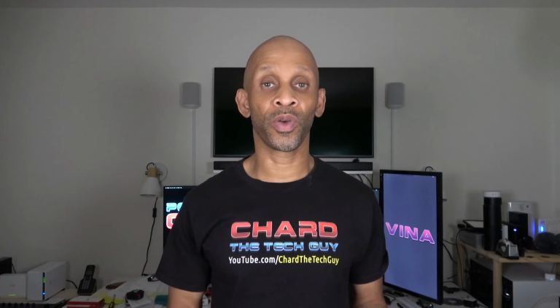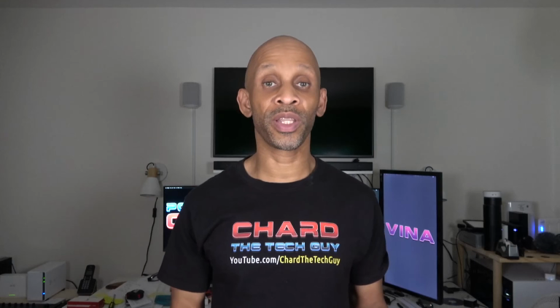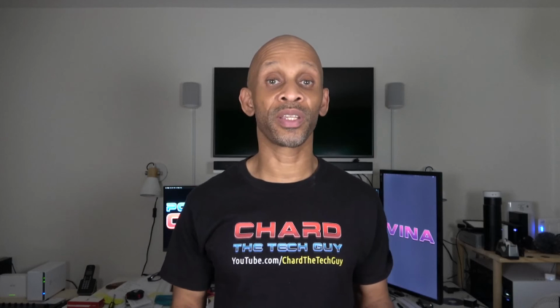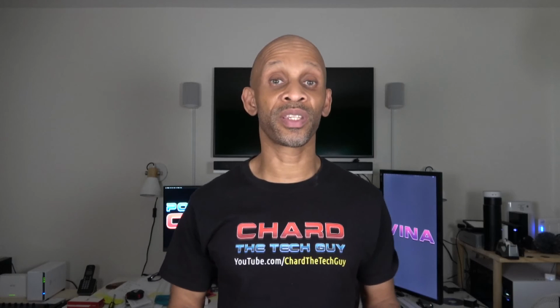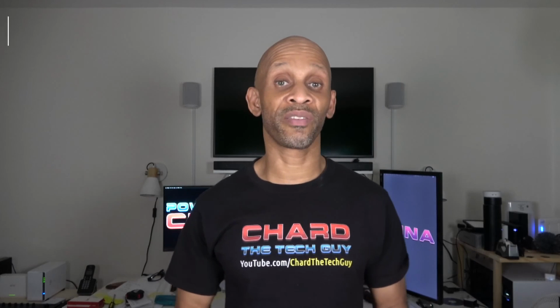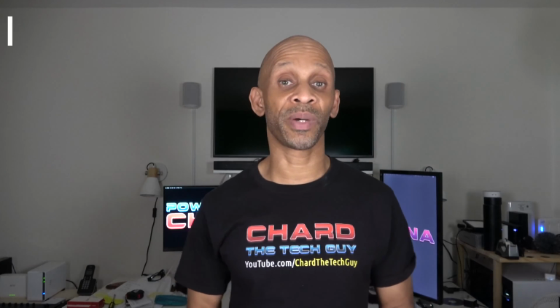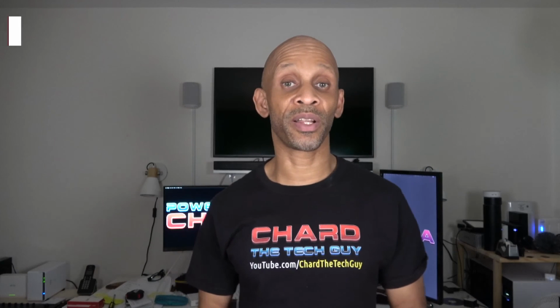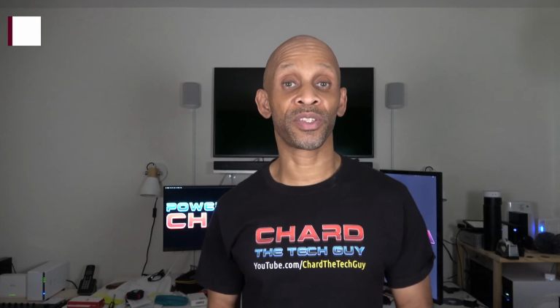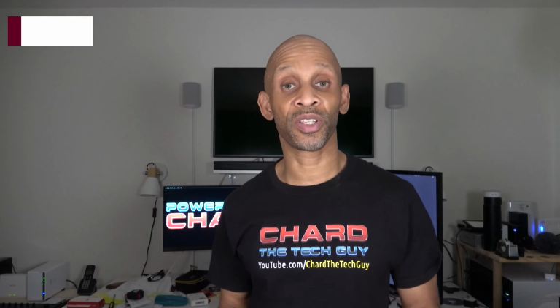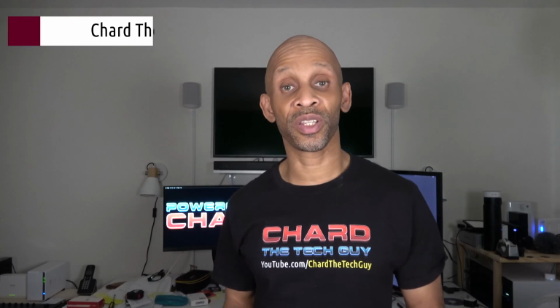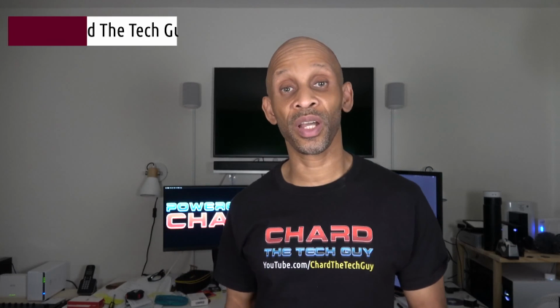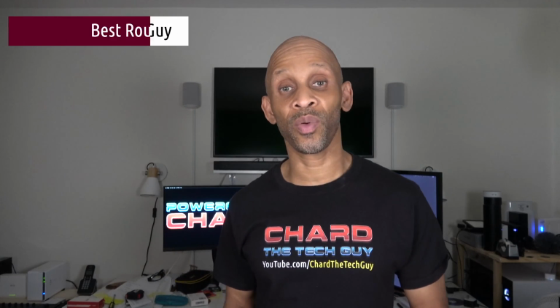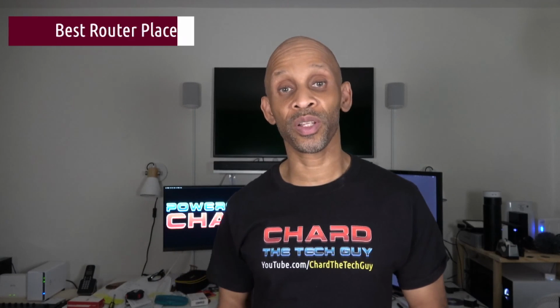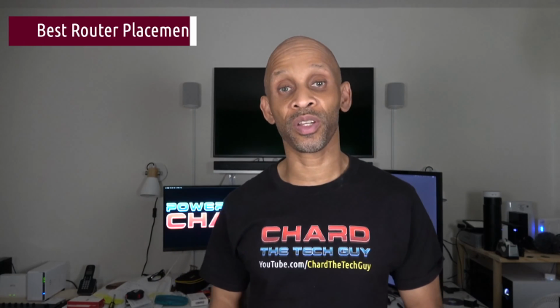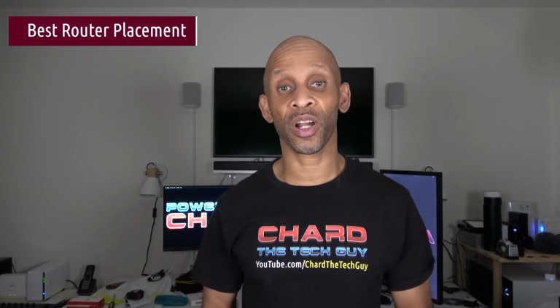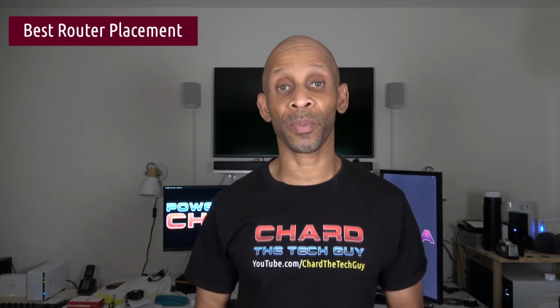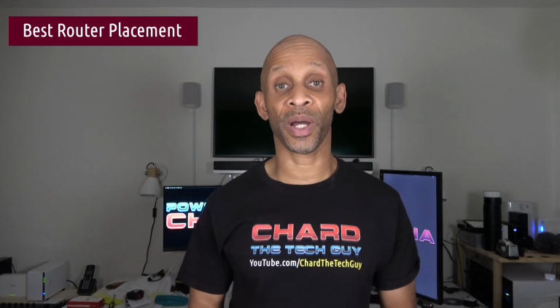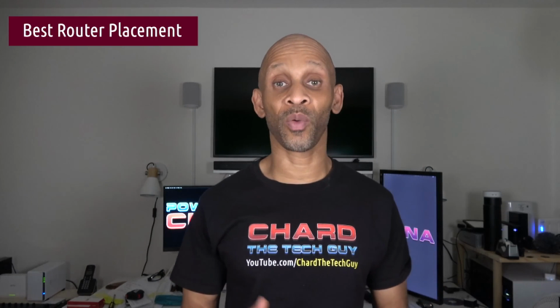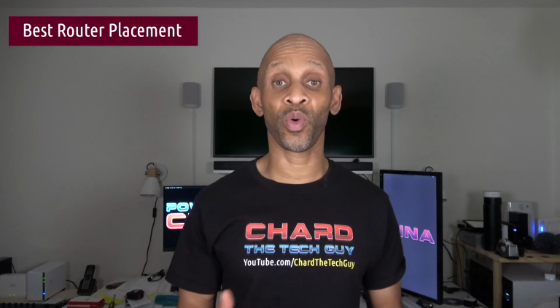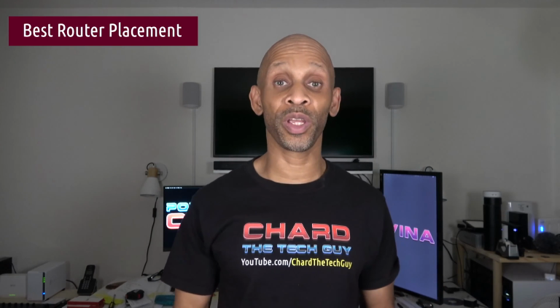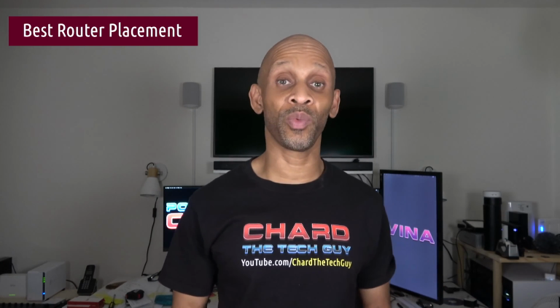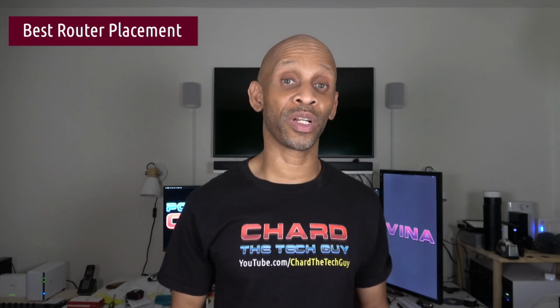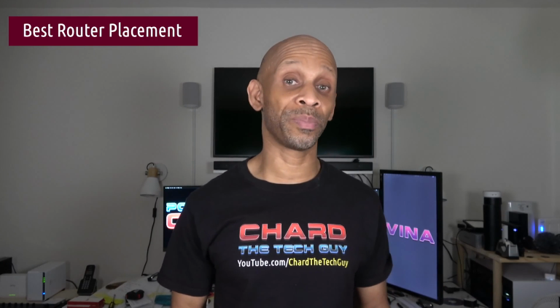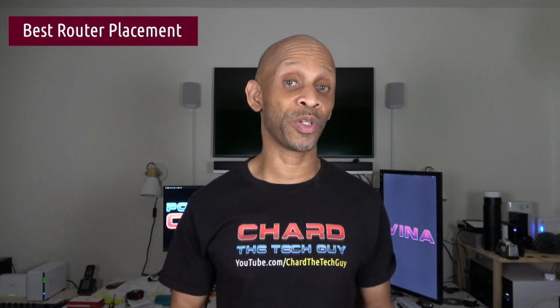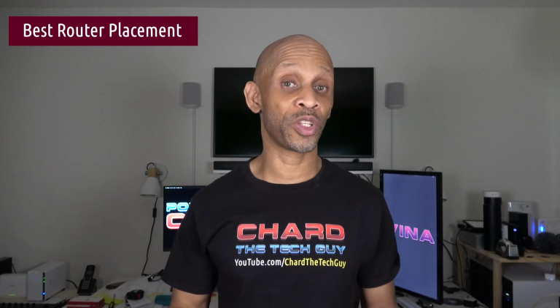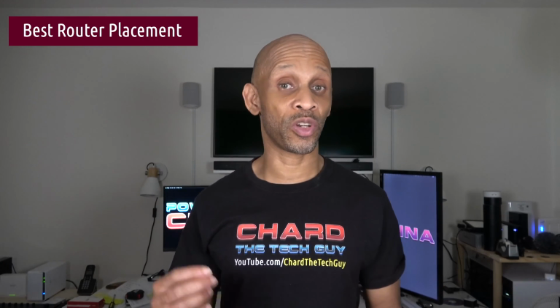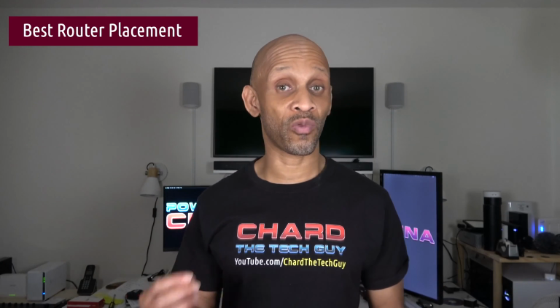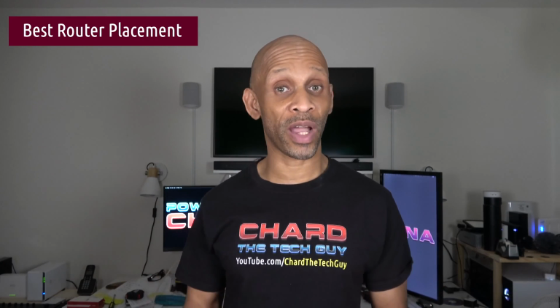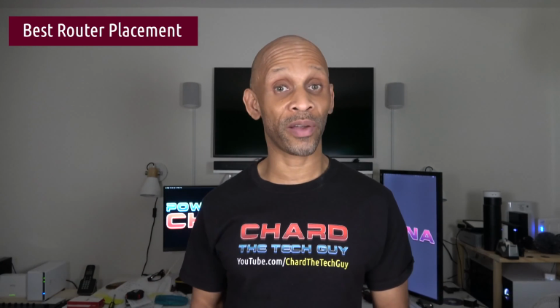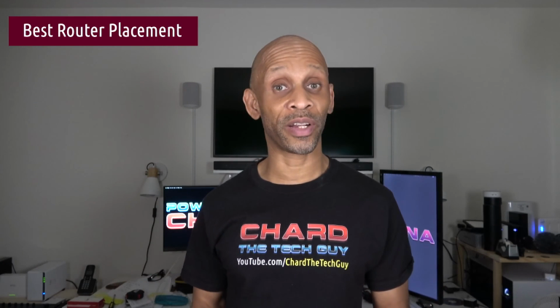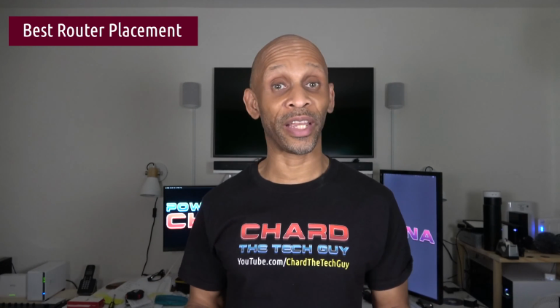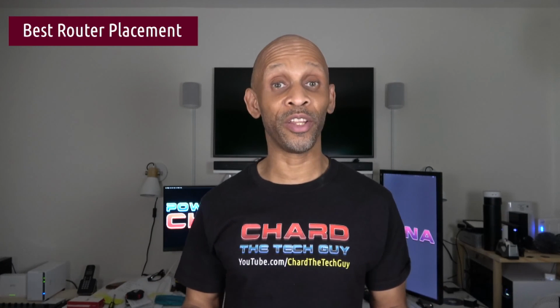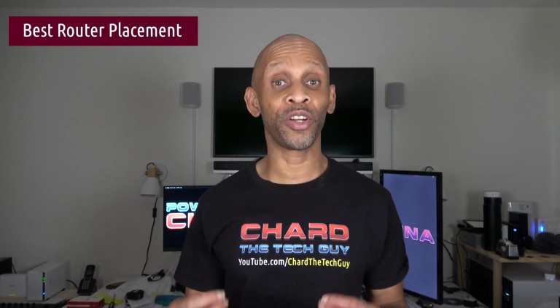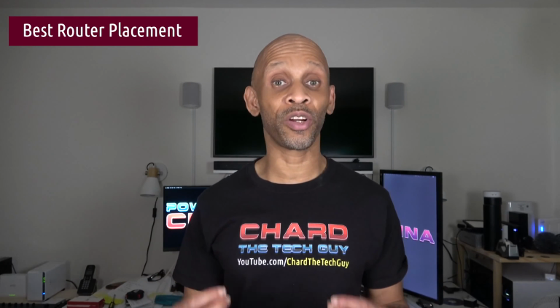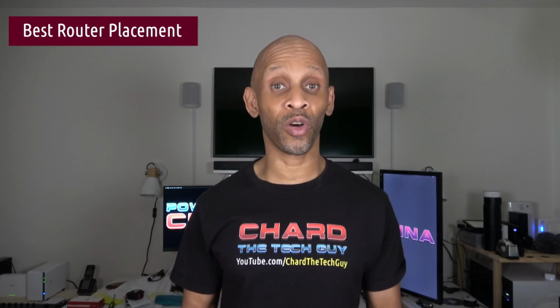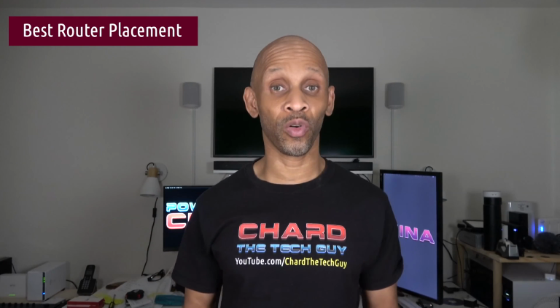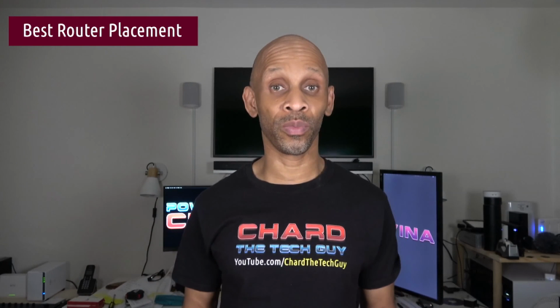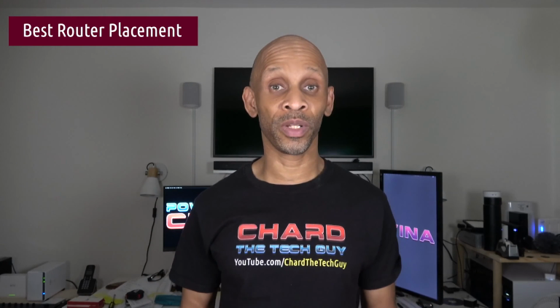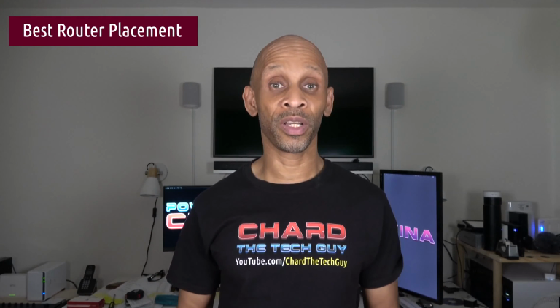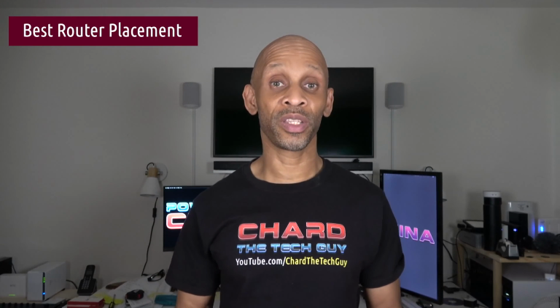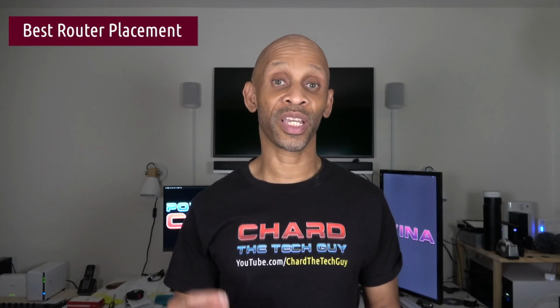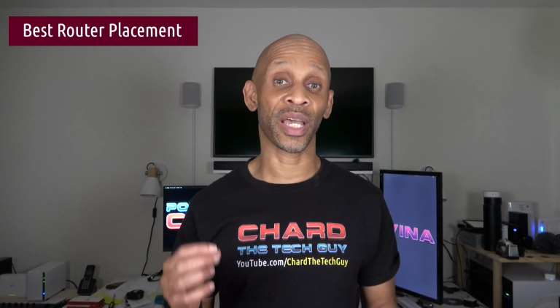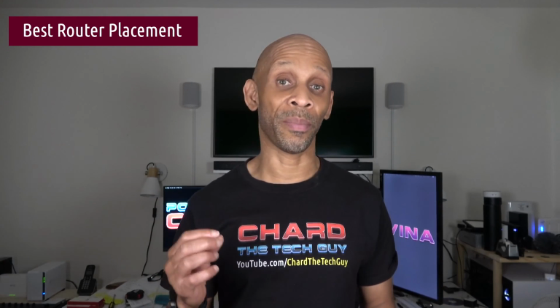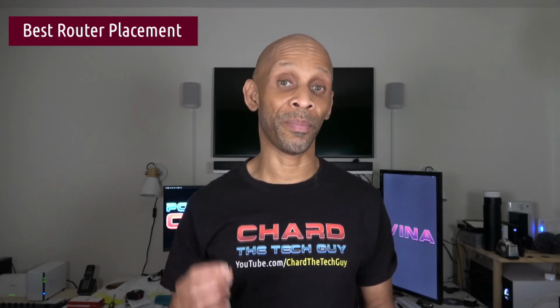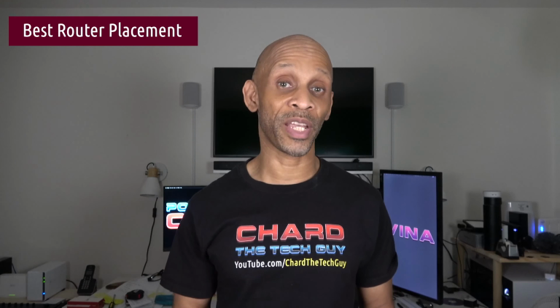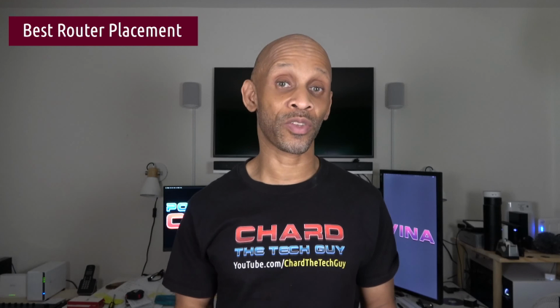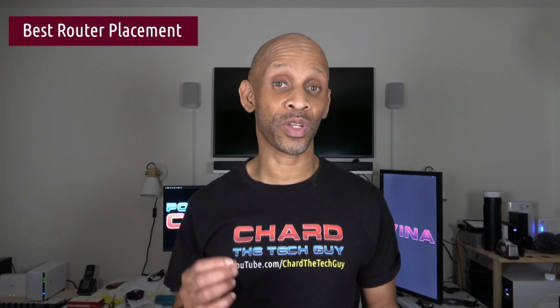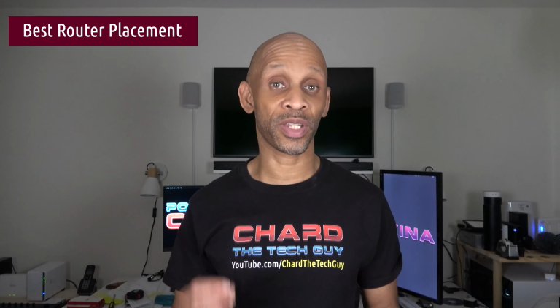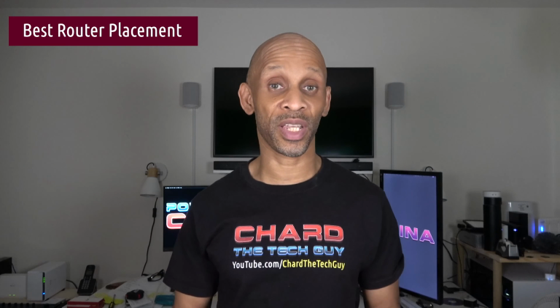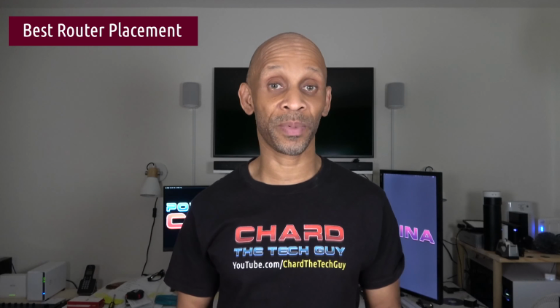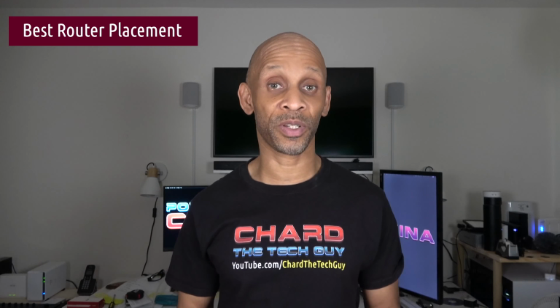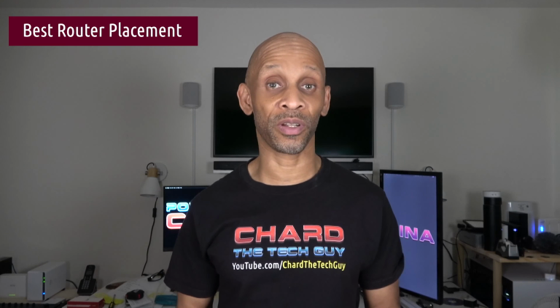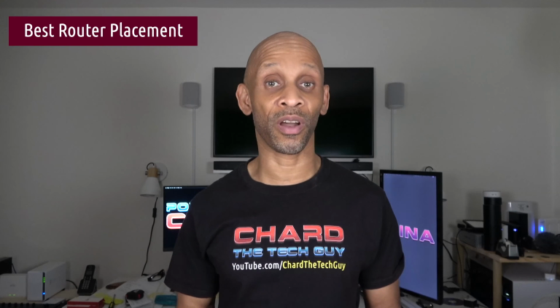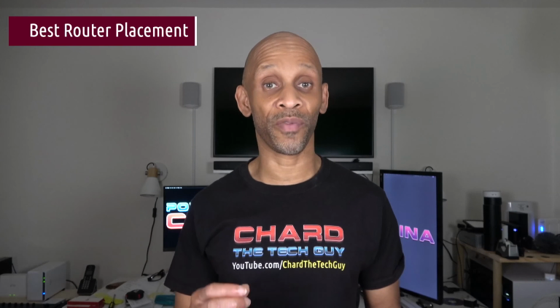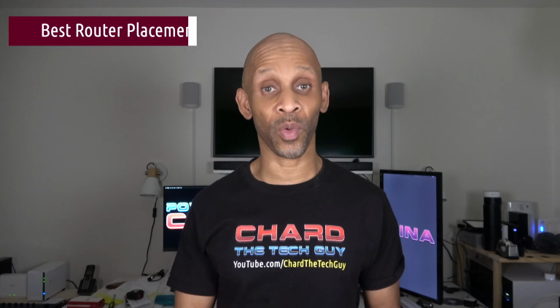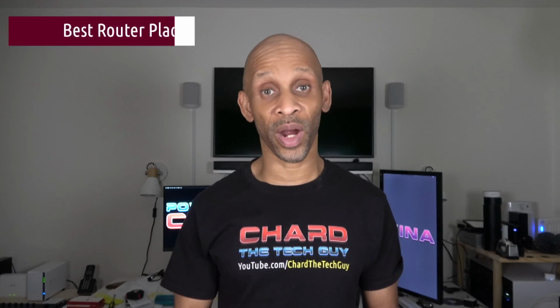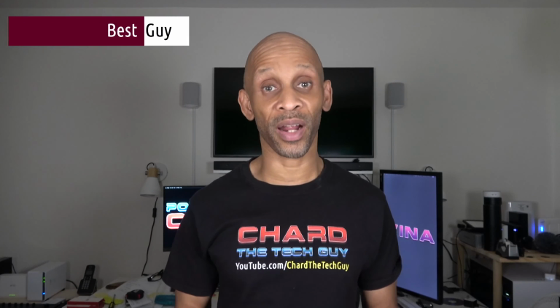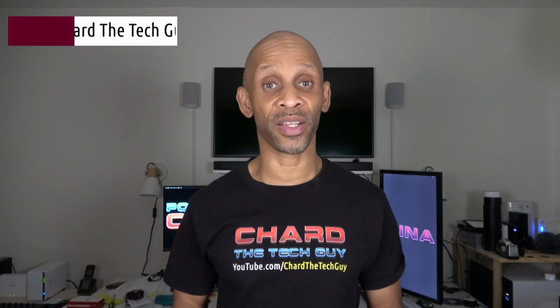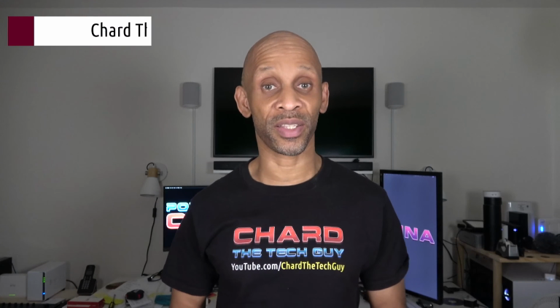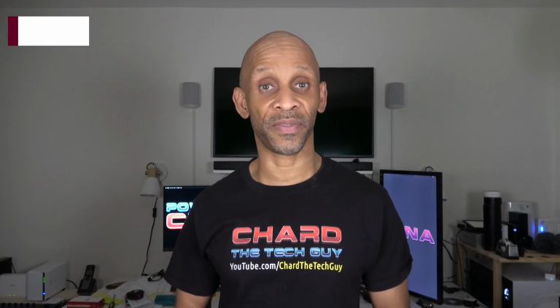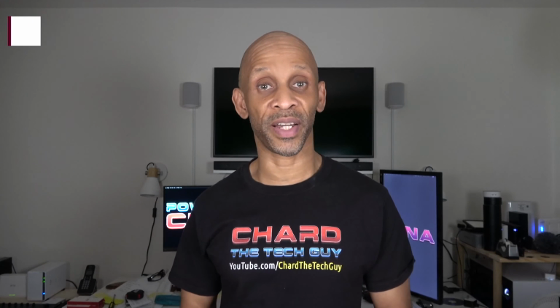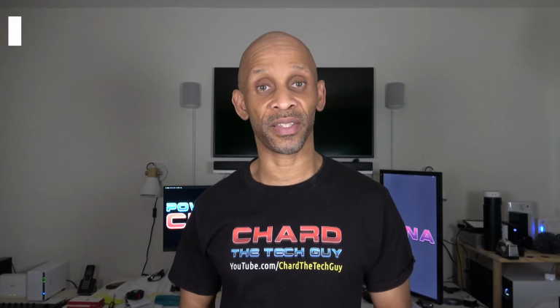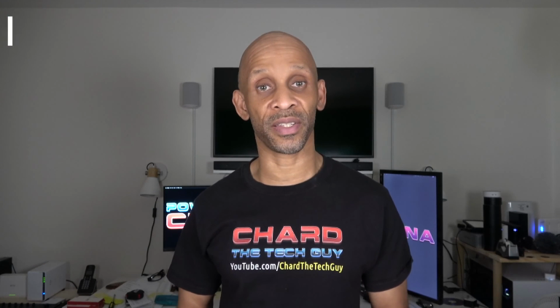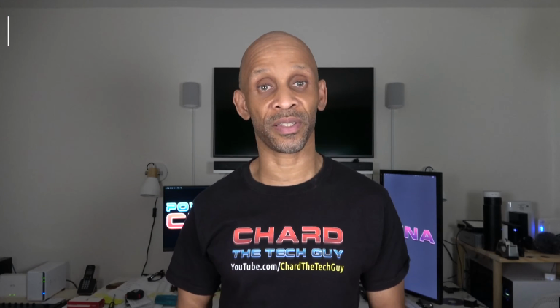Greetings everybody. Today I want to talk about where you want to put your router in your home to get the best reception for your wireless devices.